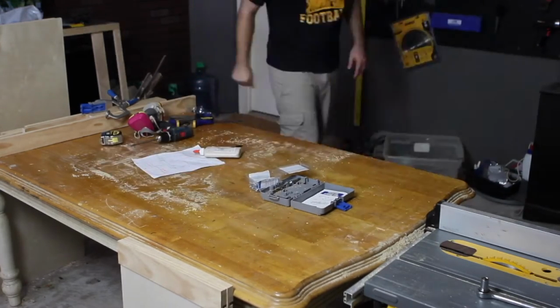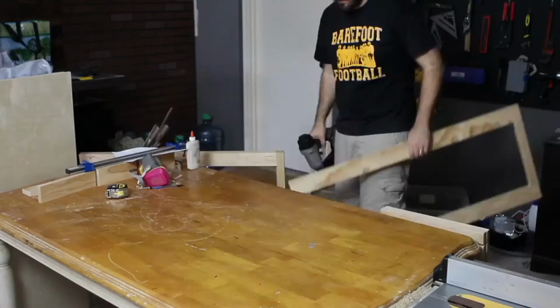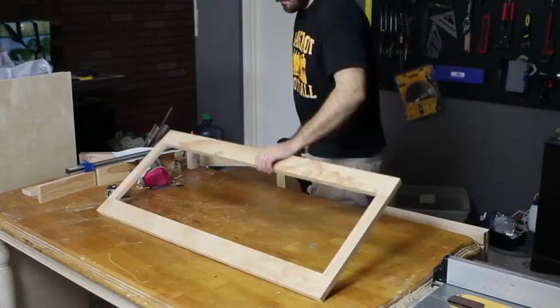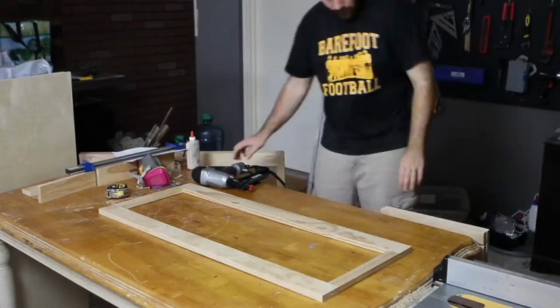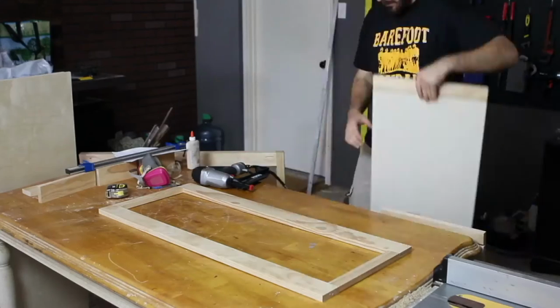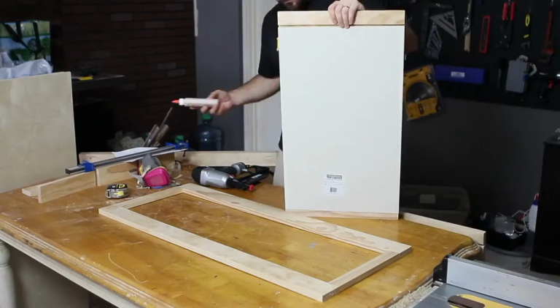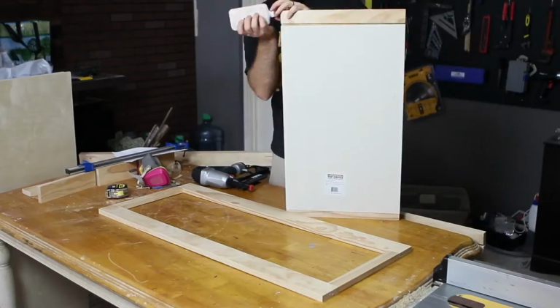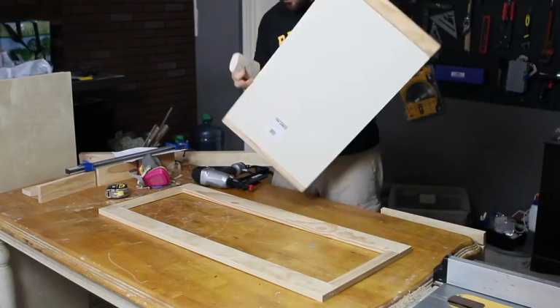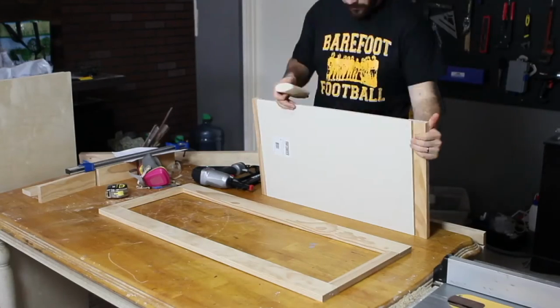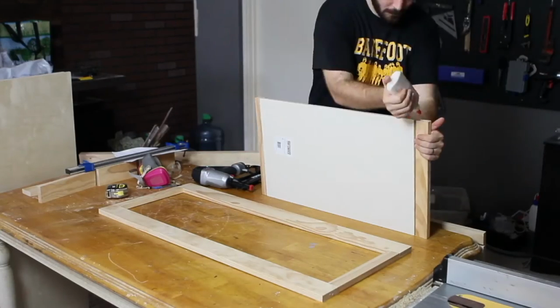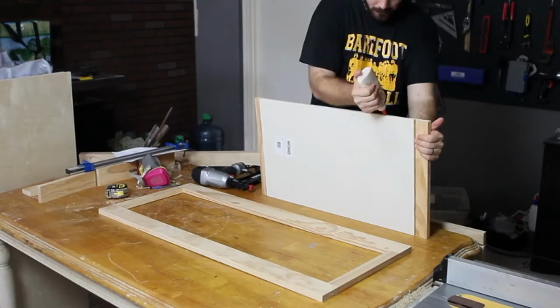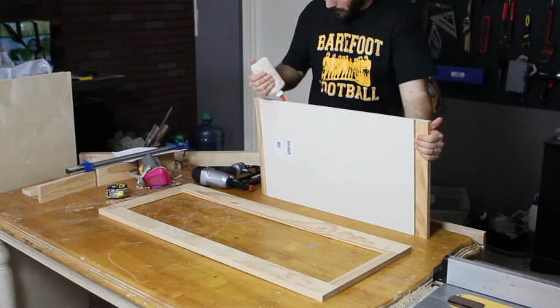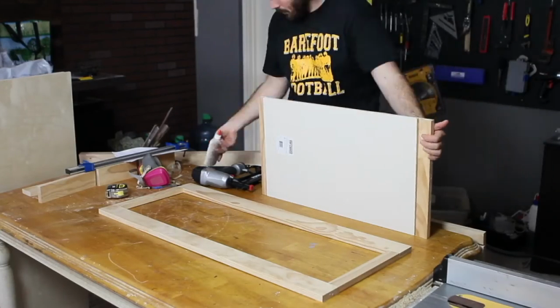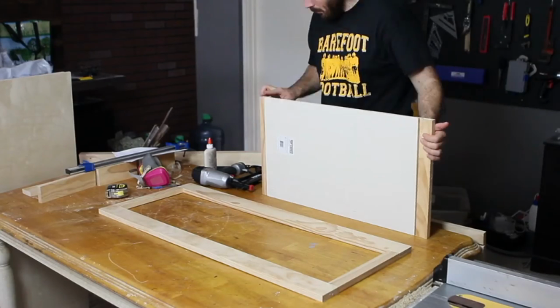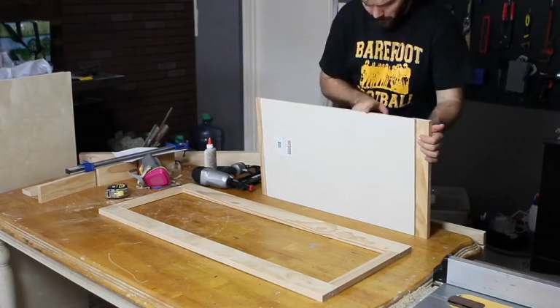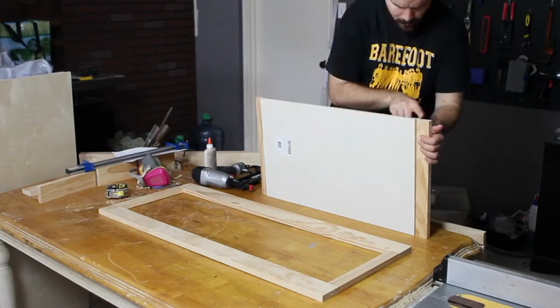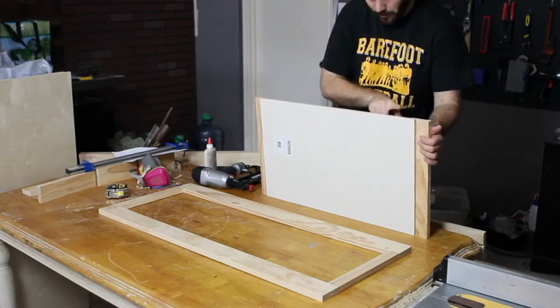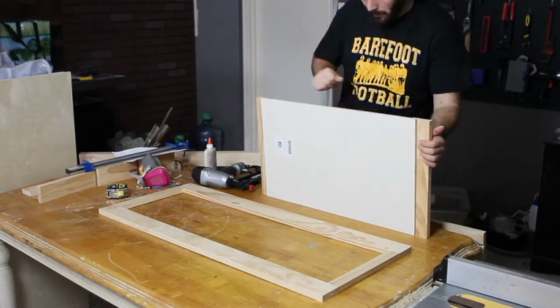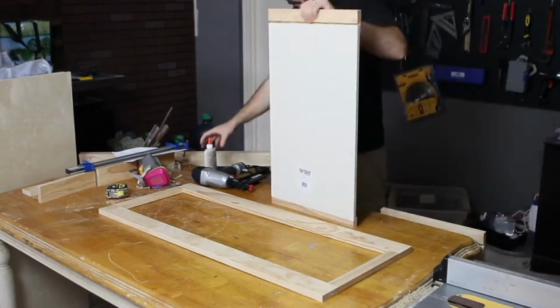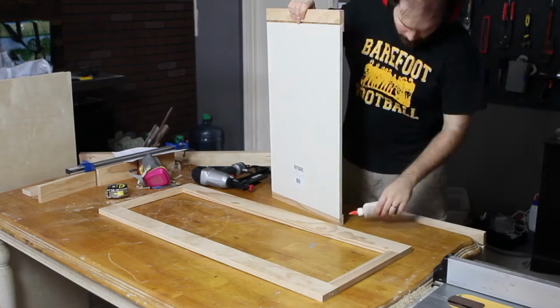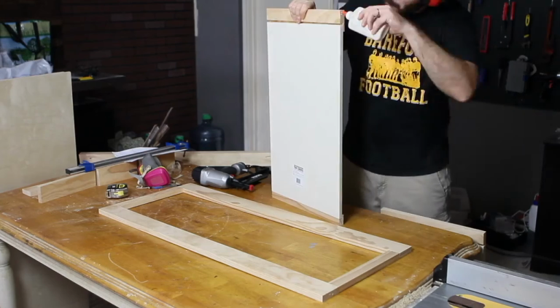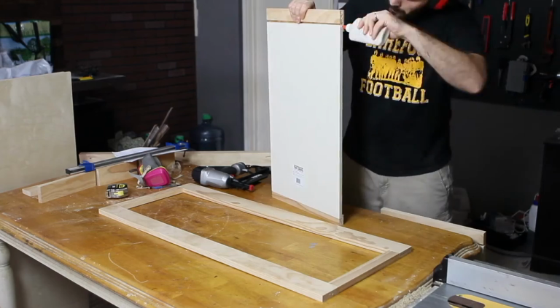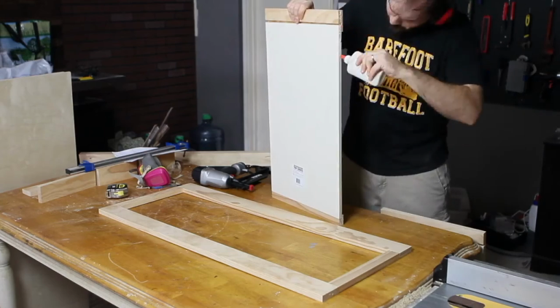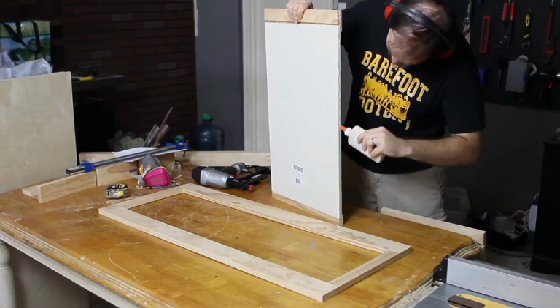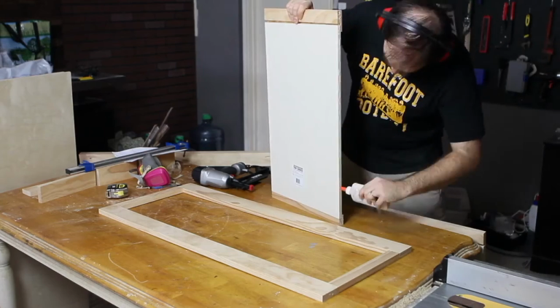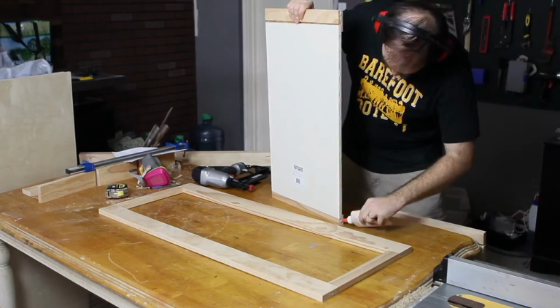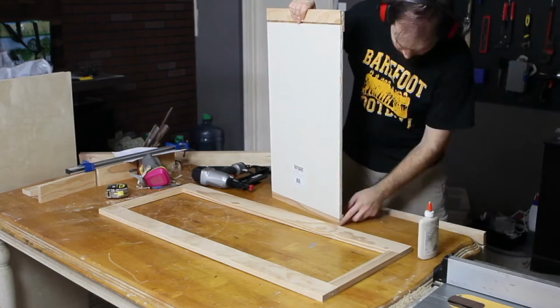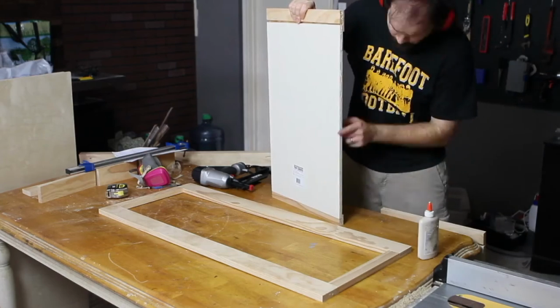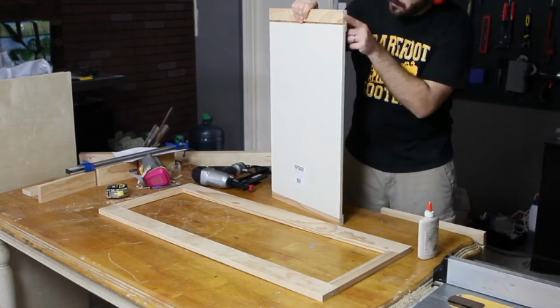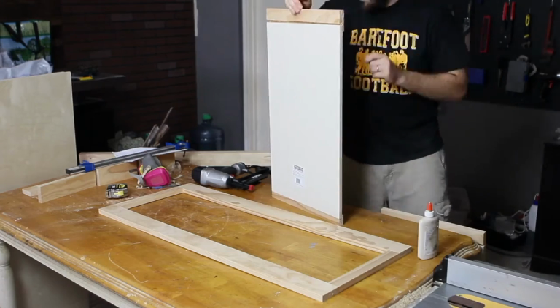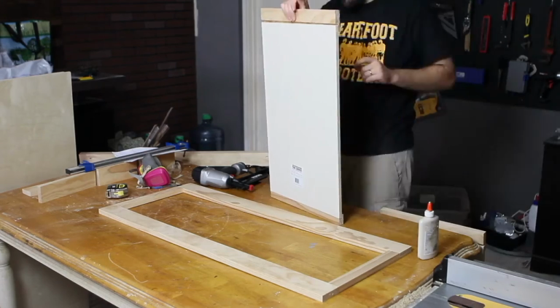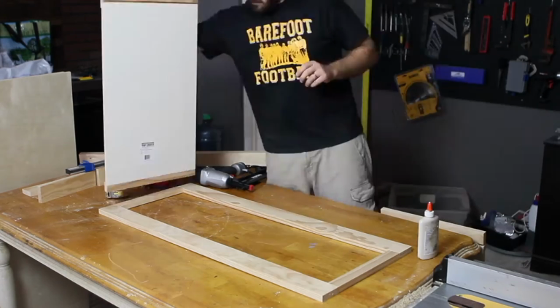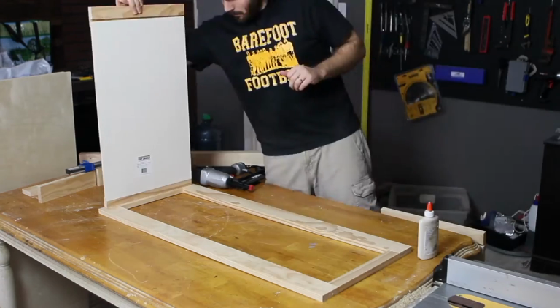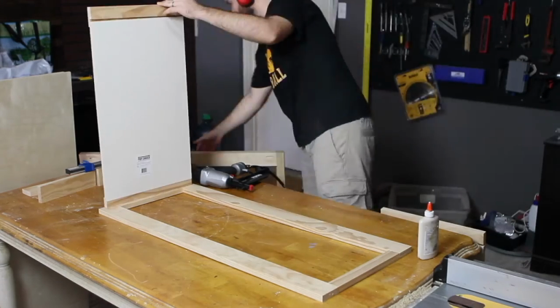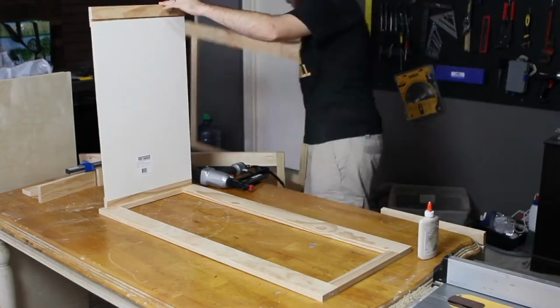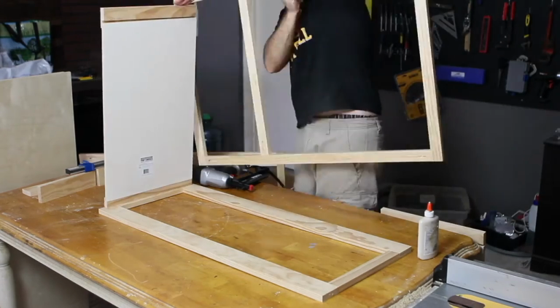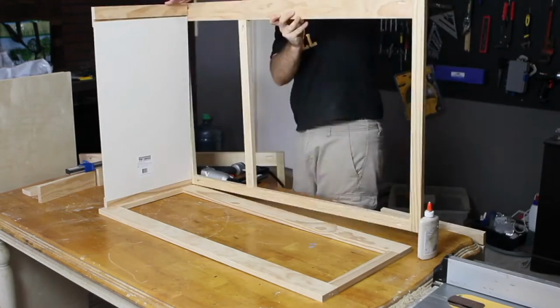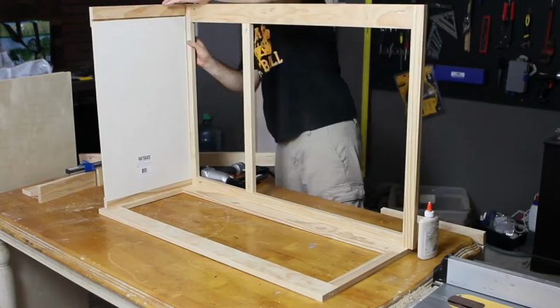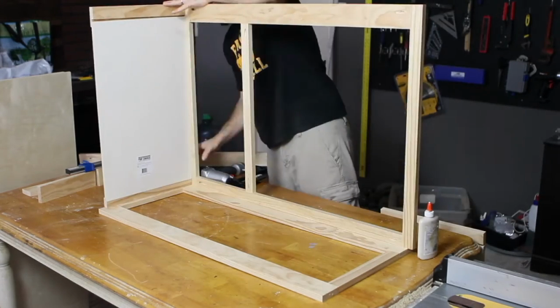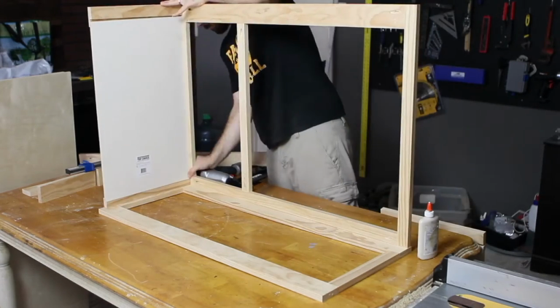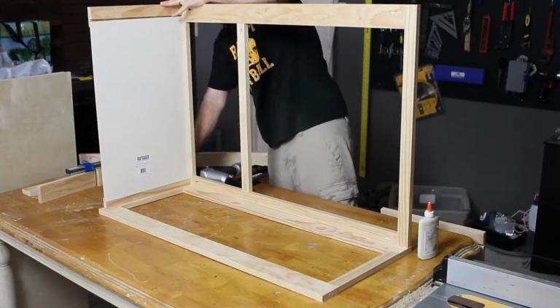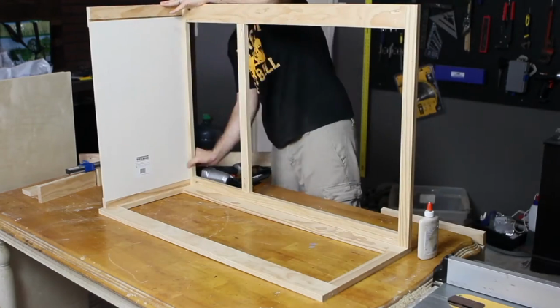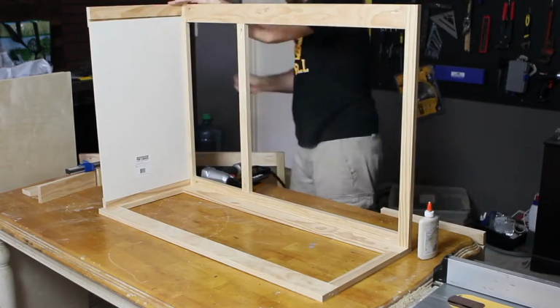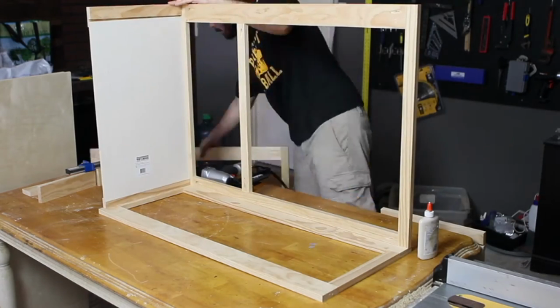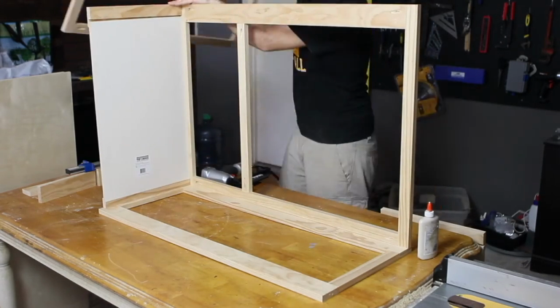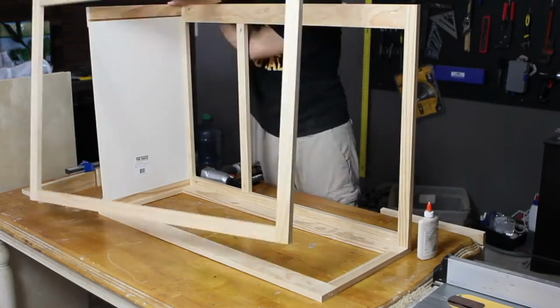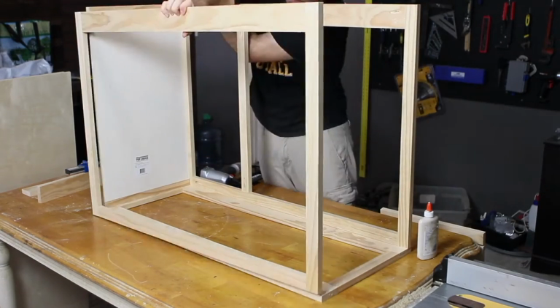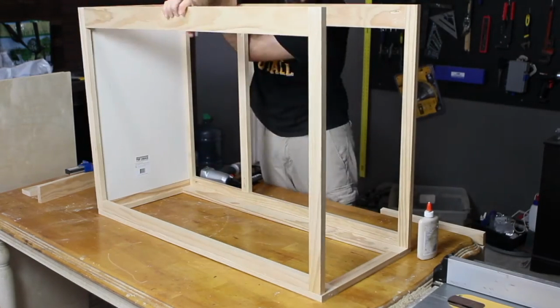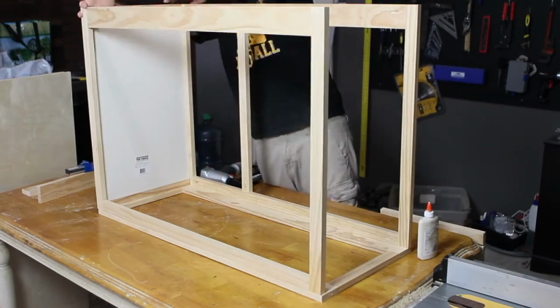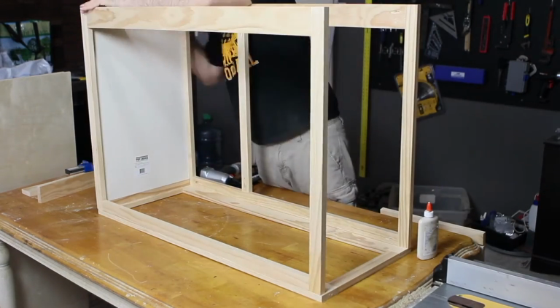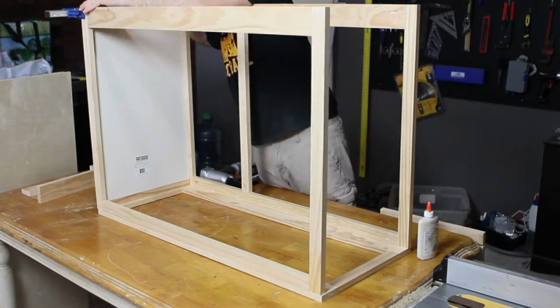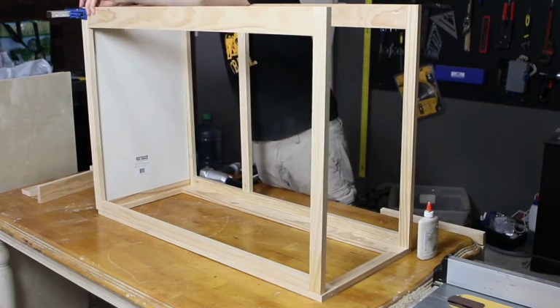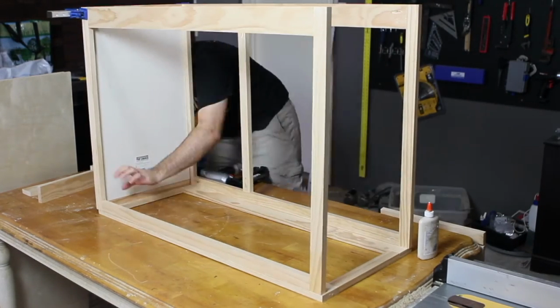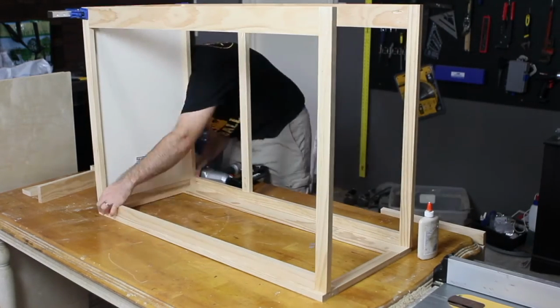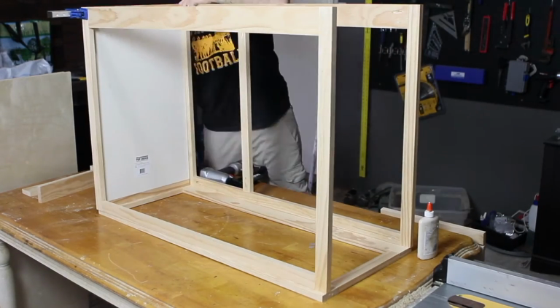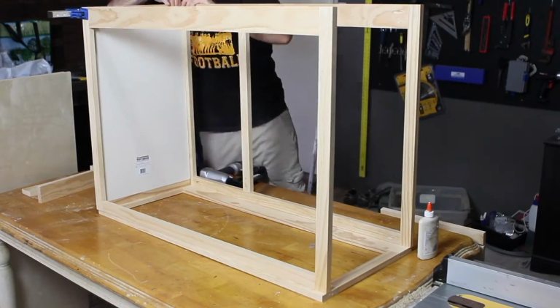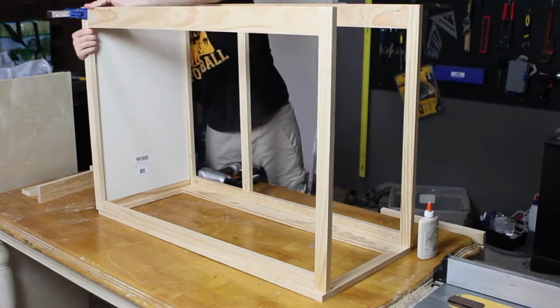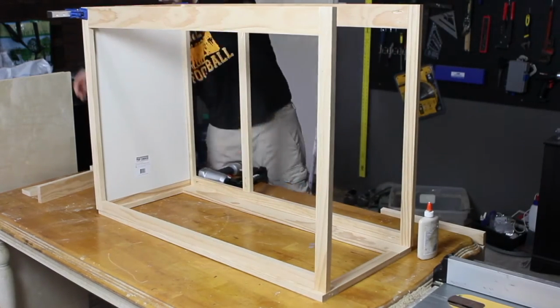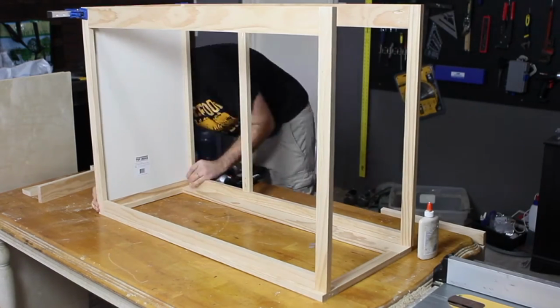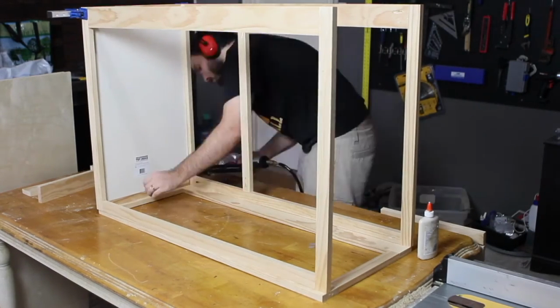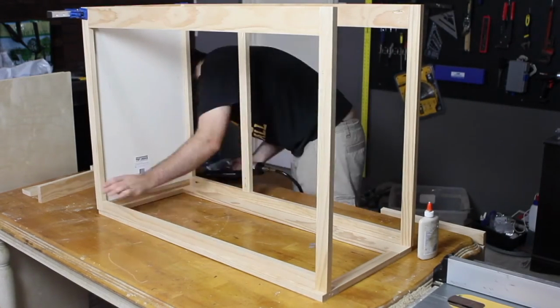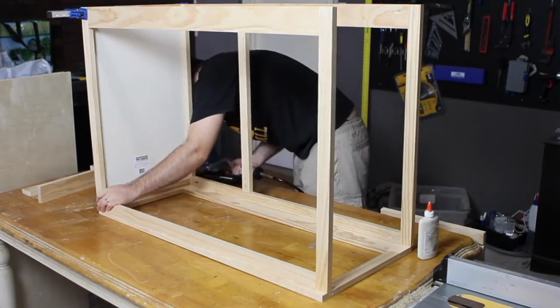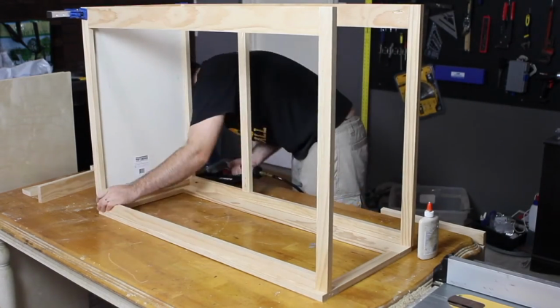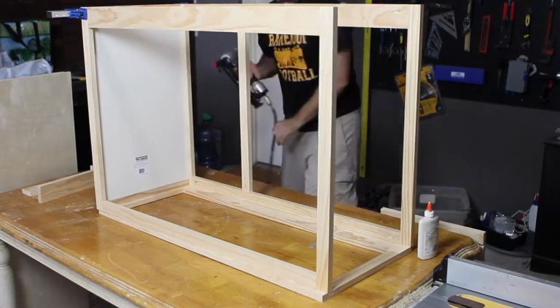Once all the sides and base were put together, I used one and a half inch finishing nails and wood glue to assemble the shell of the changing table.